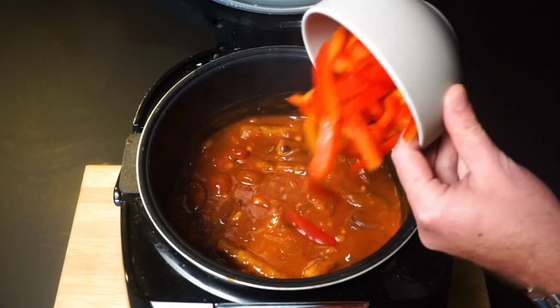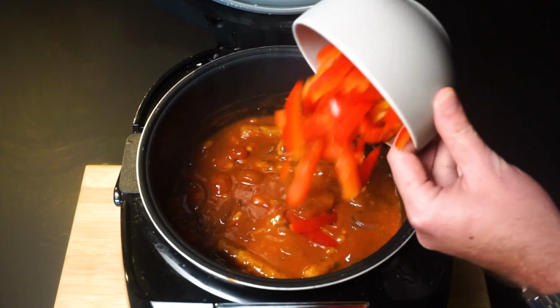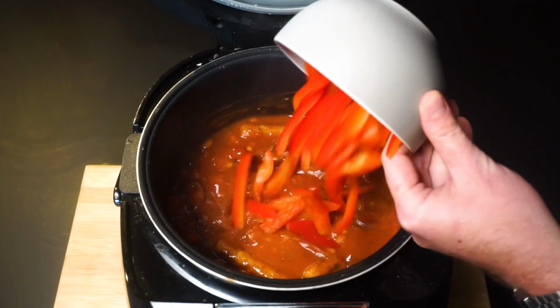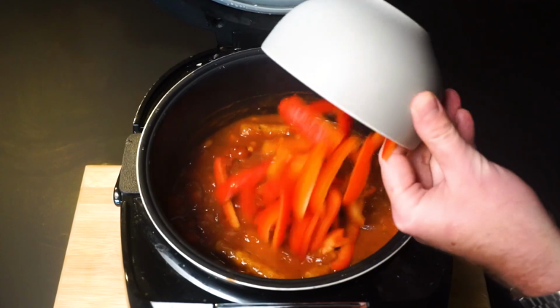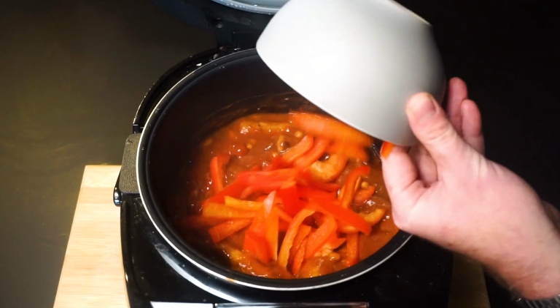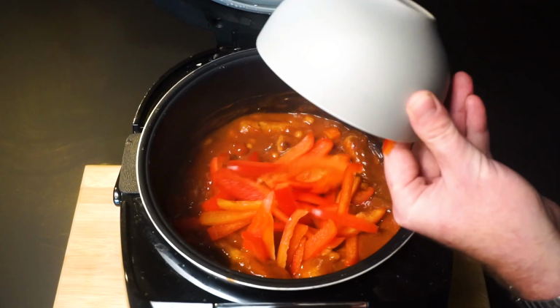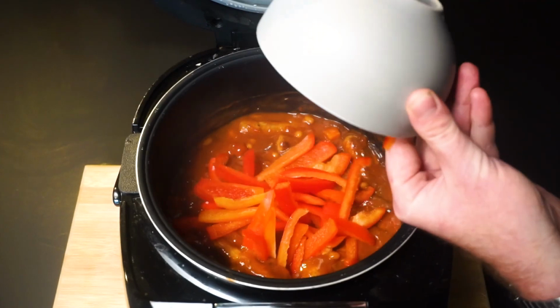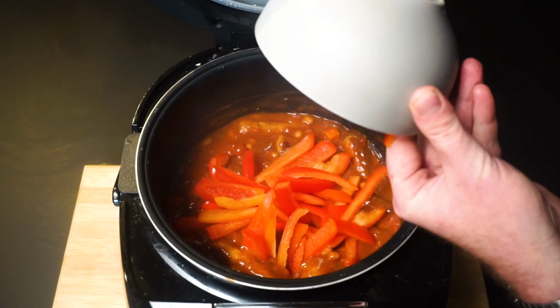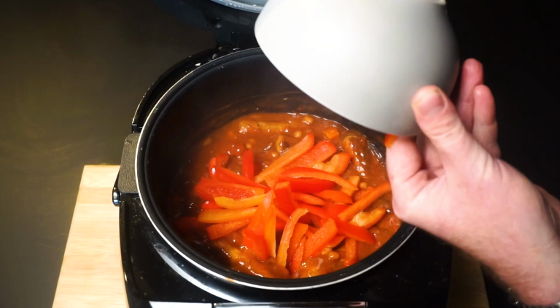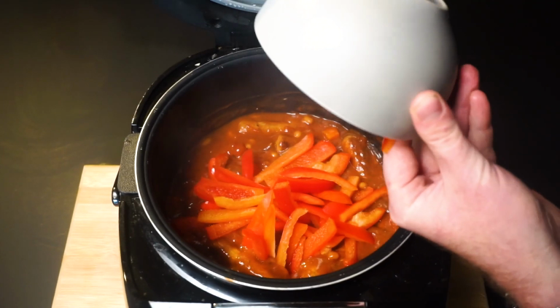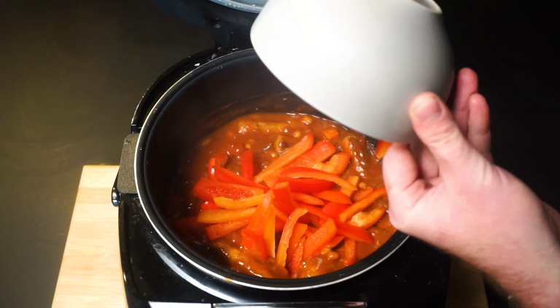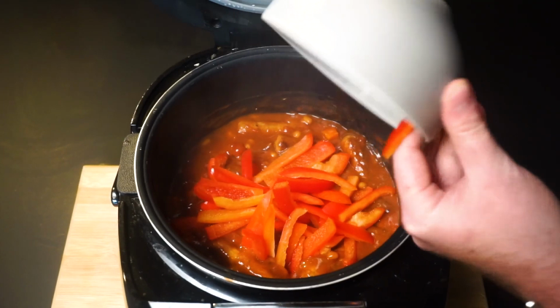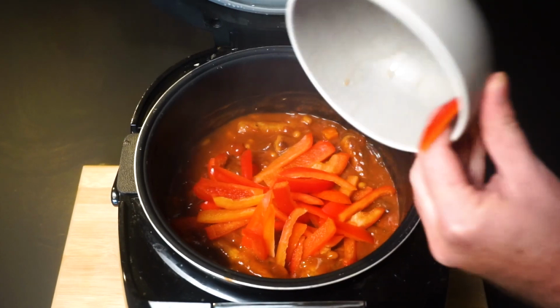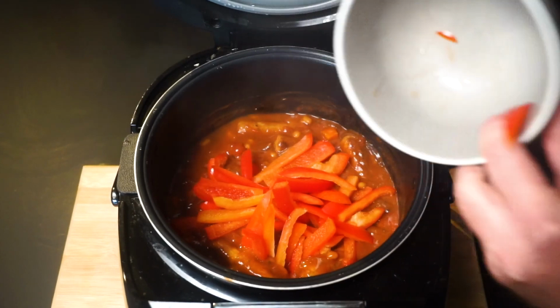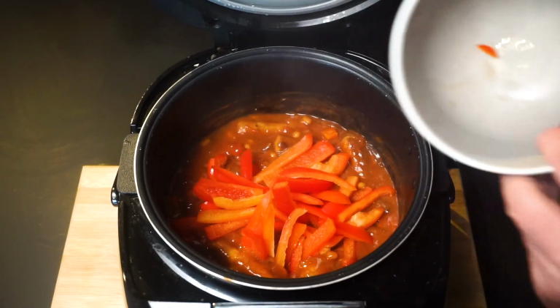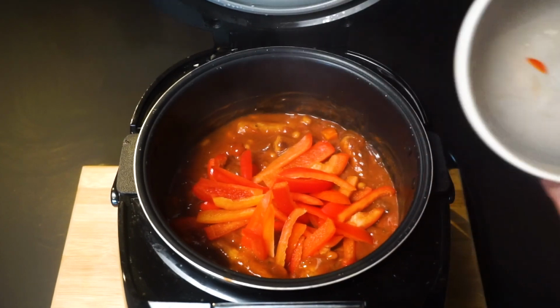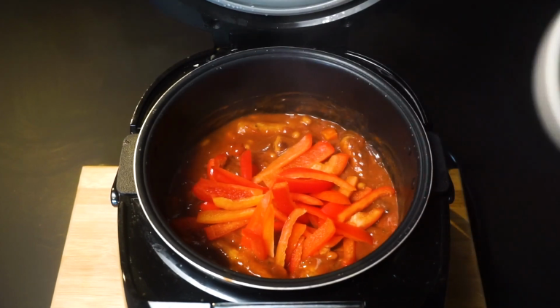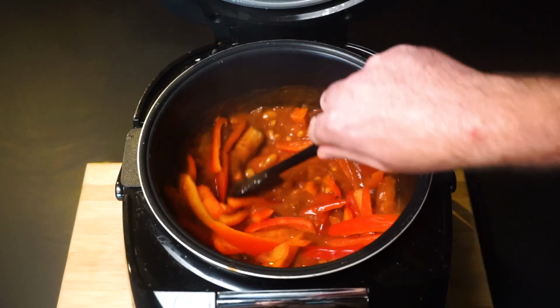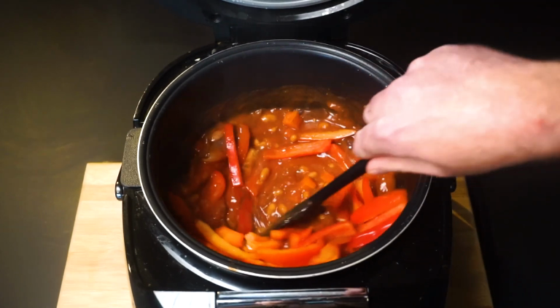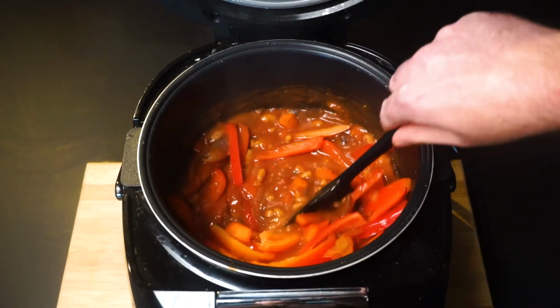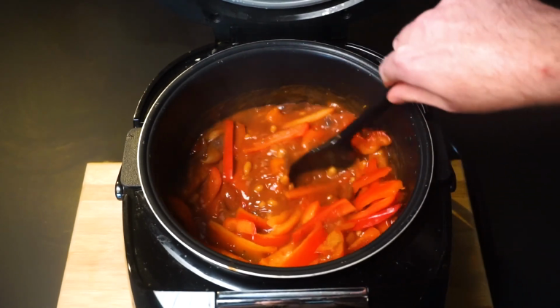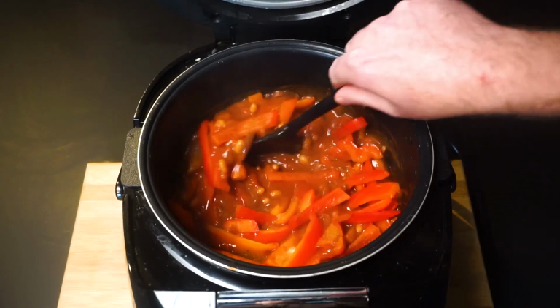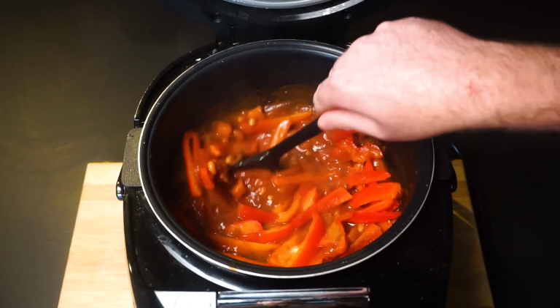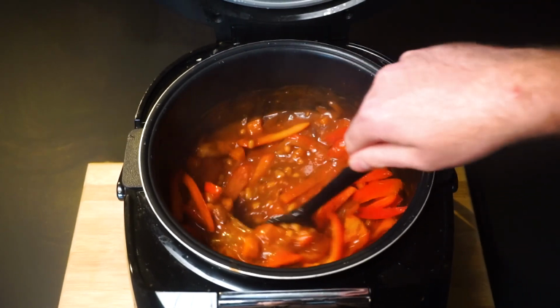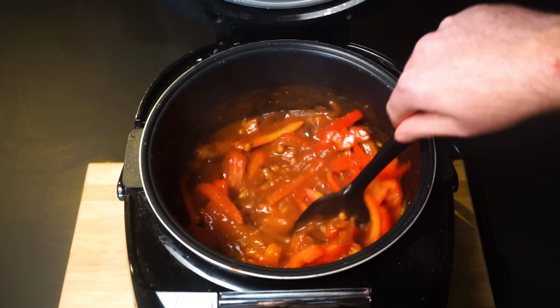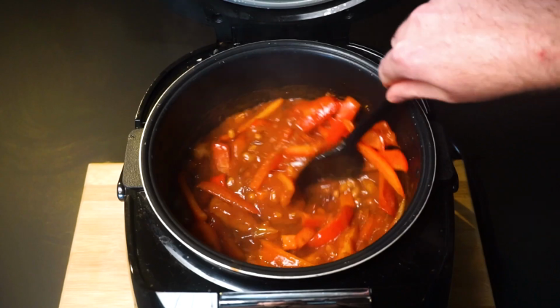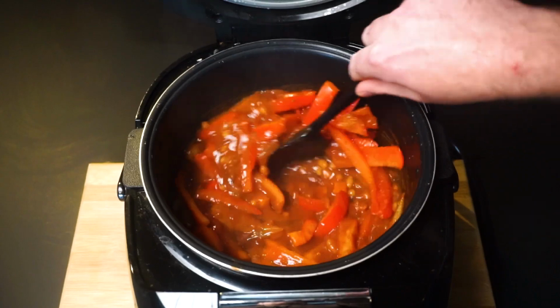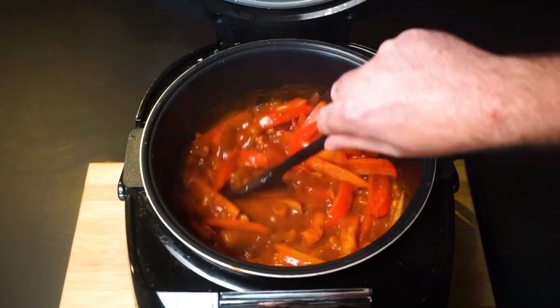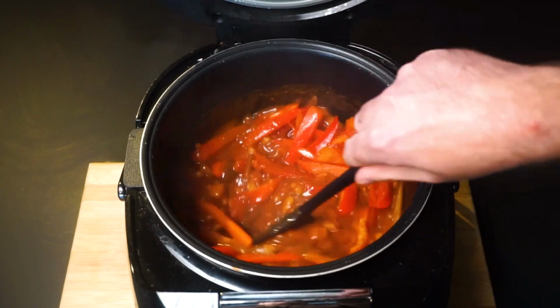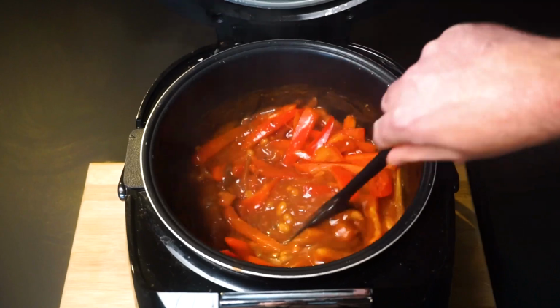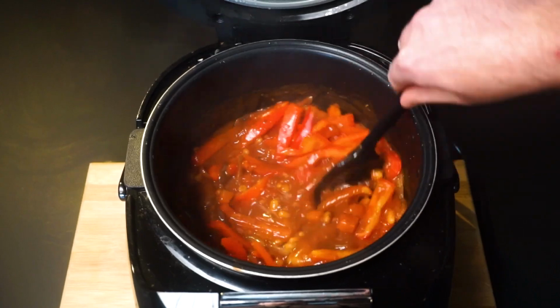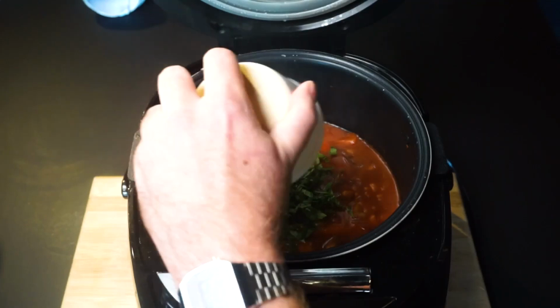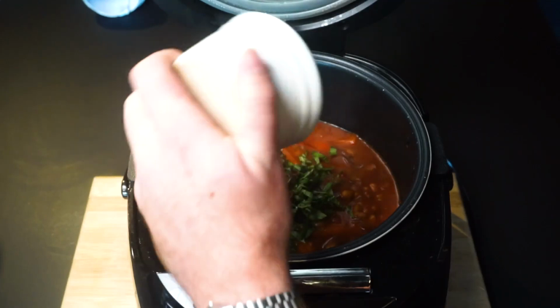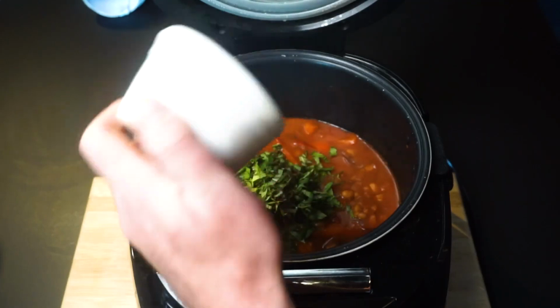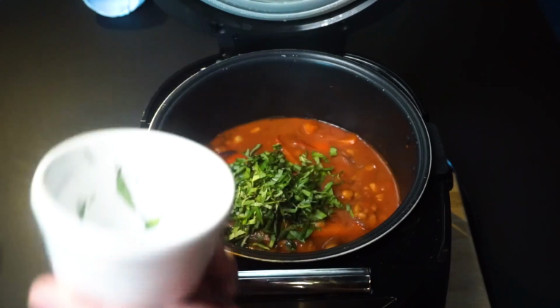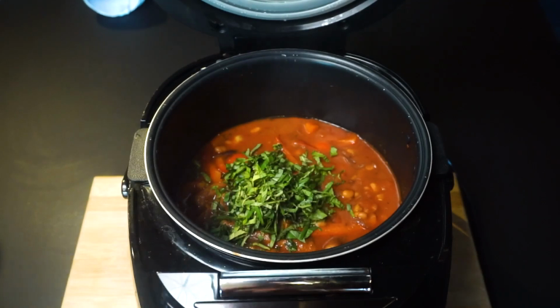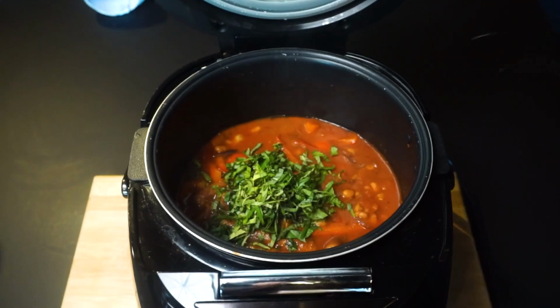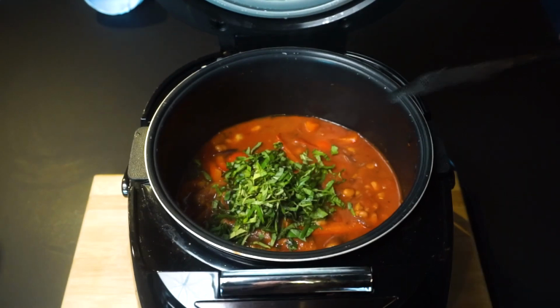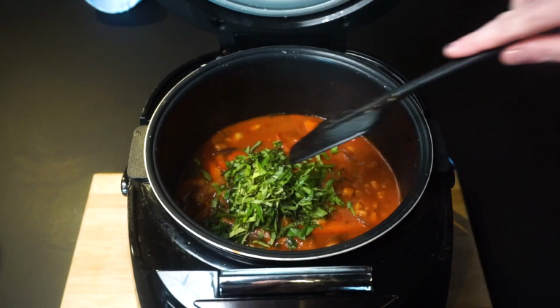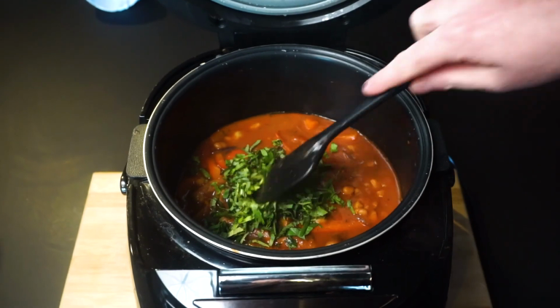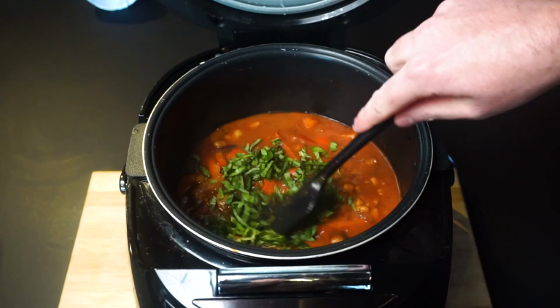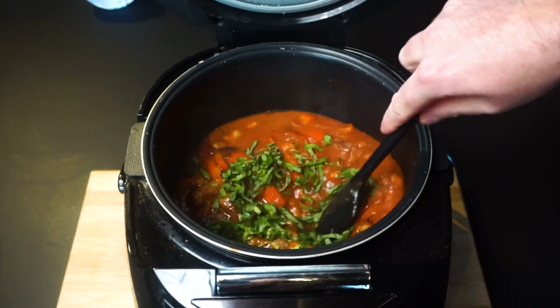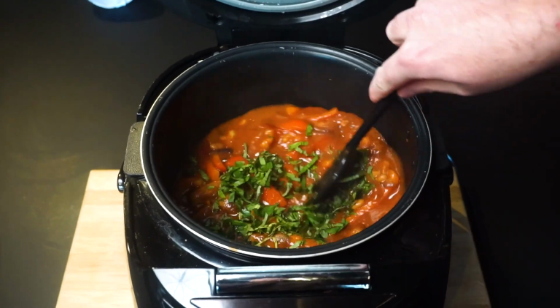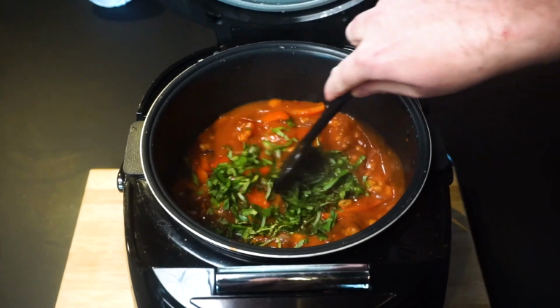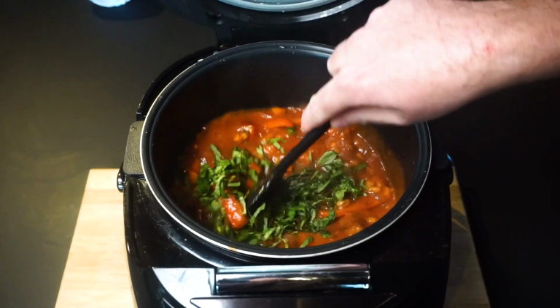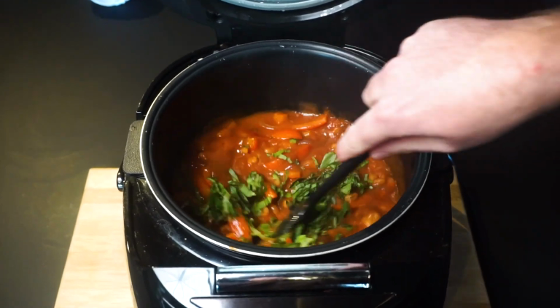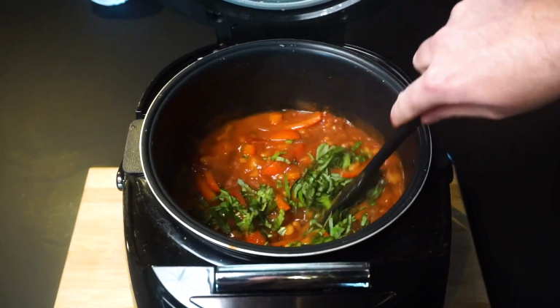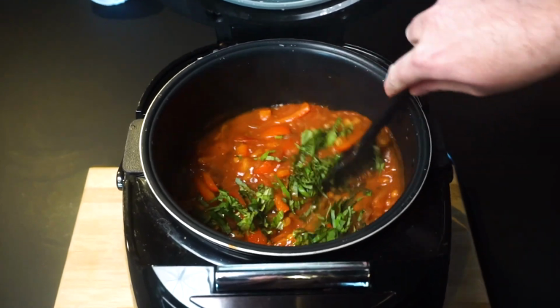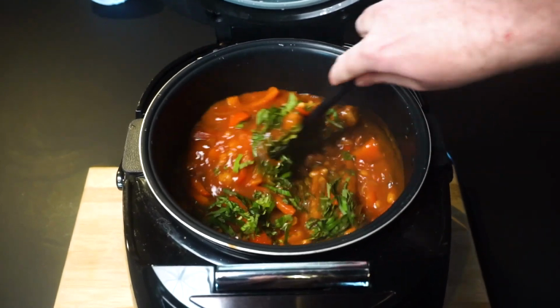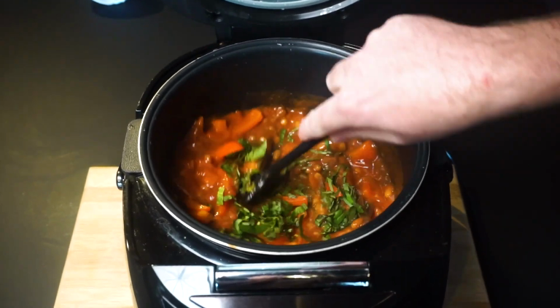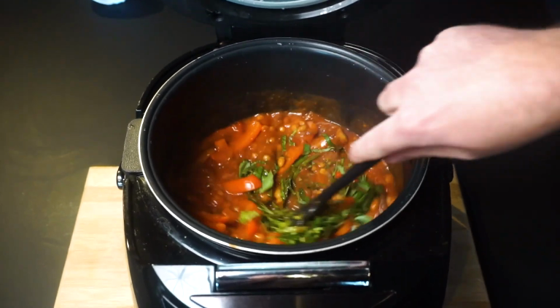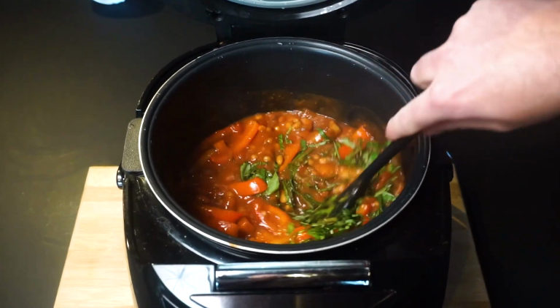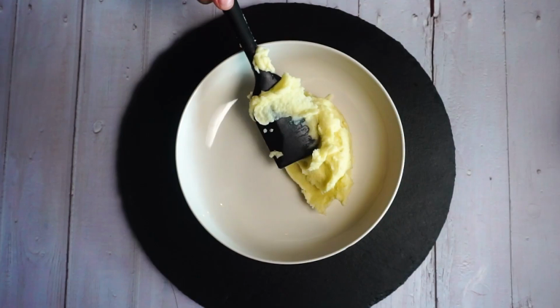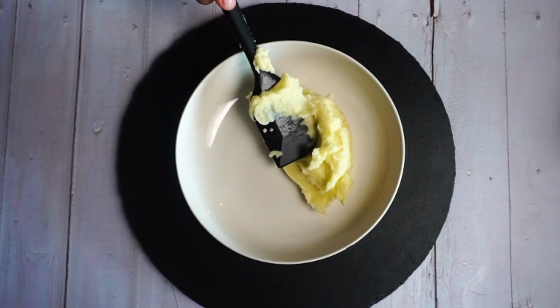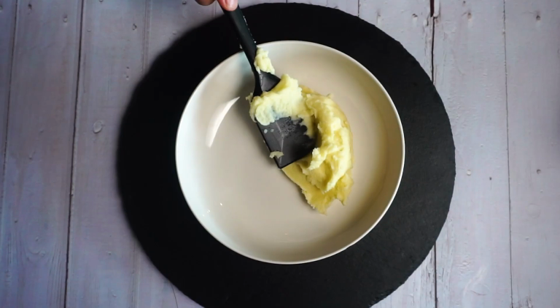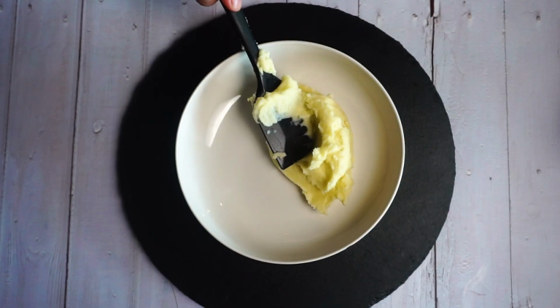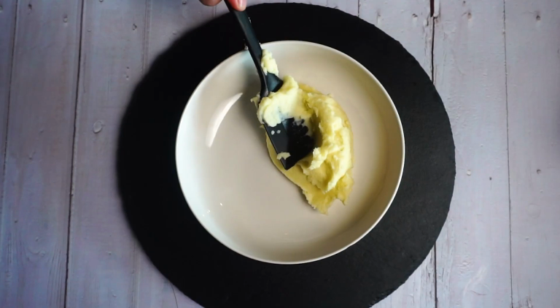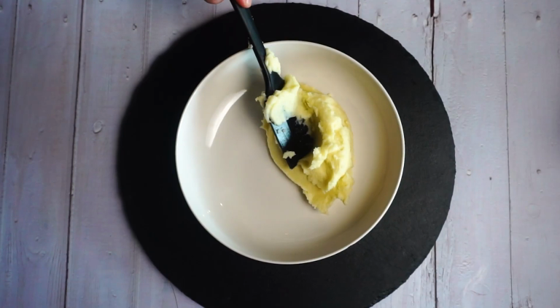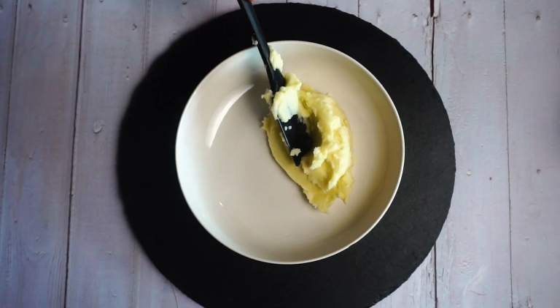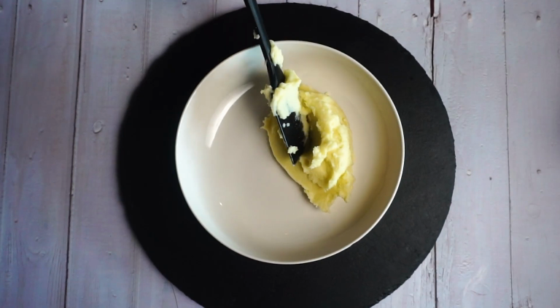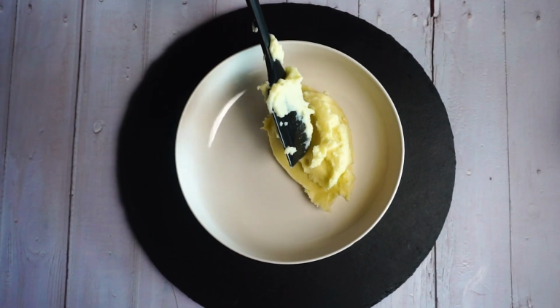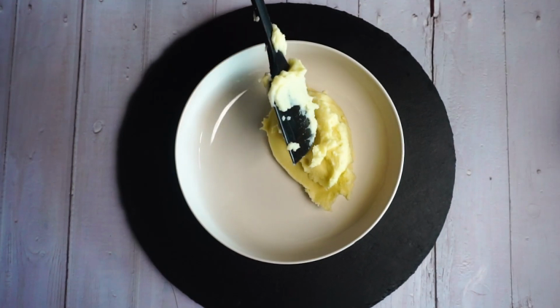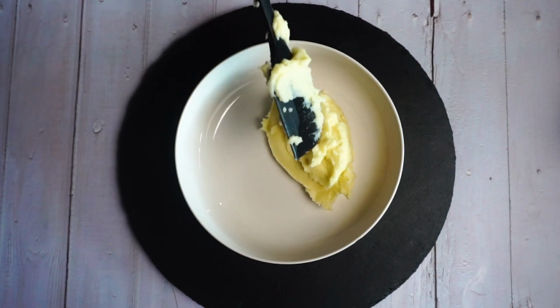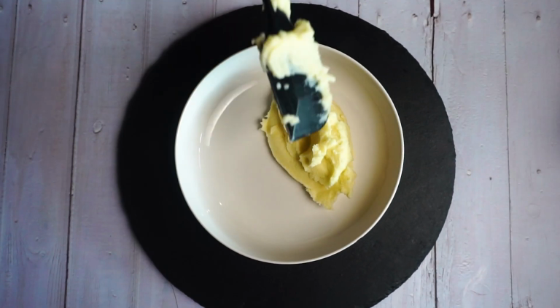For the final 30 minutes, add in some sliced red peppers. Finish with chopped basil and serve on a bed of your creamy mash.